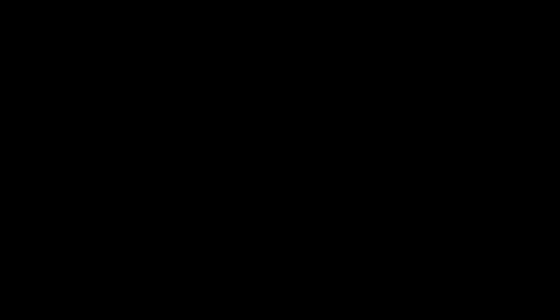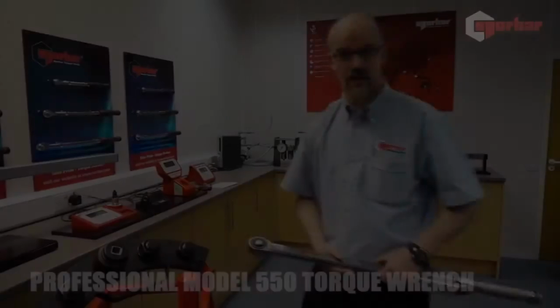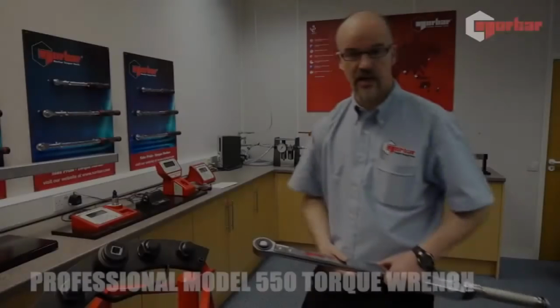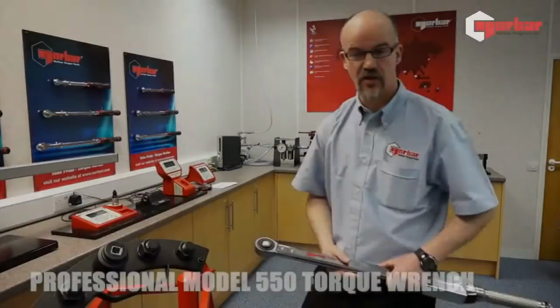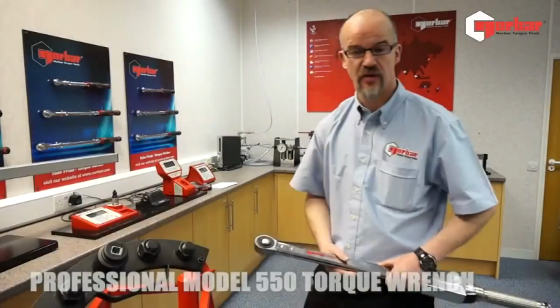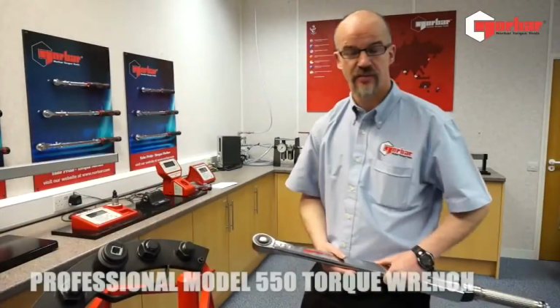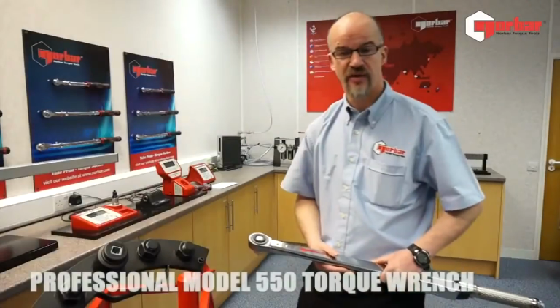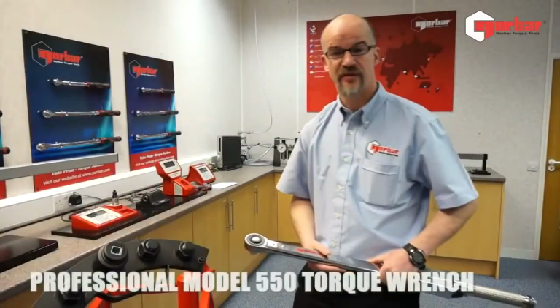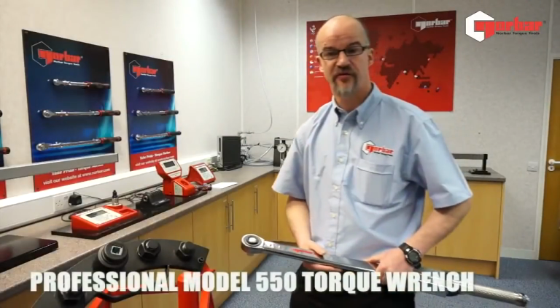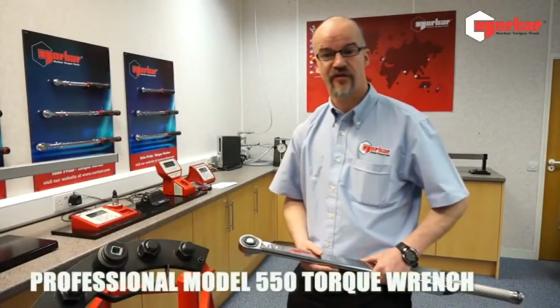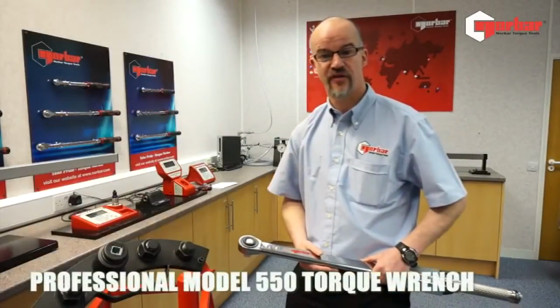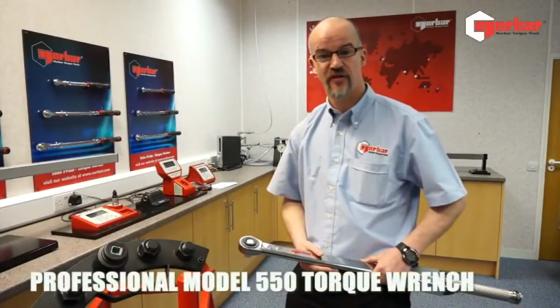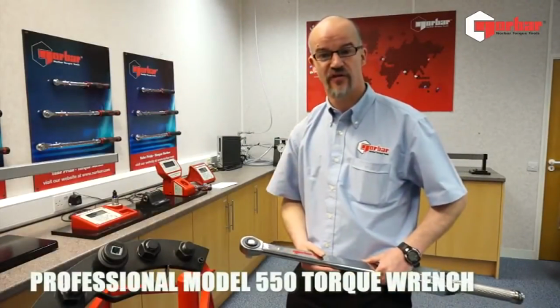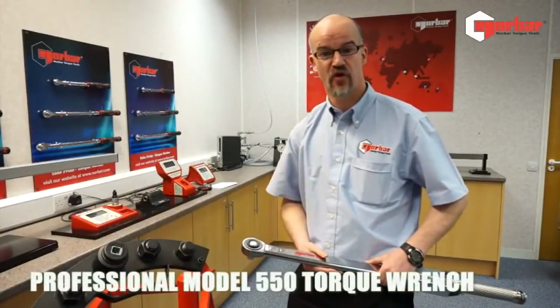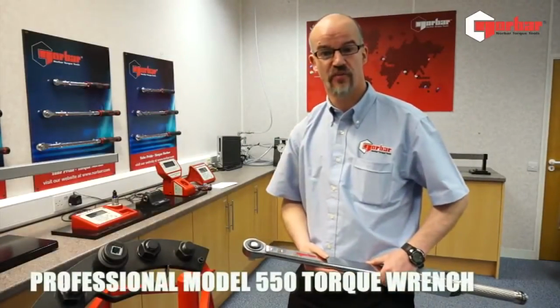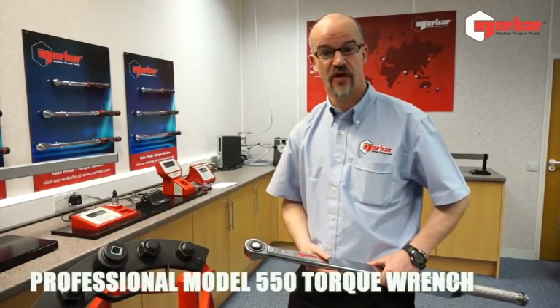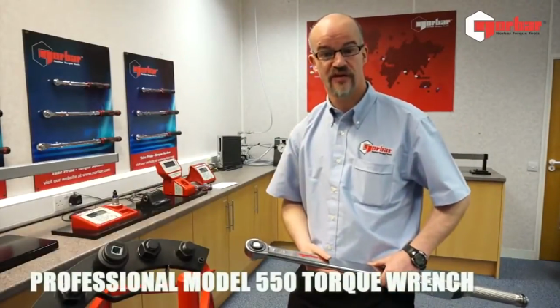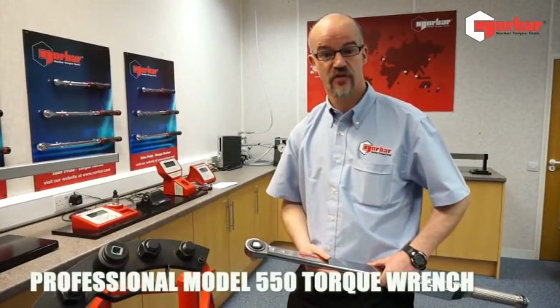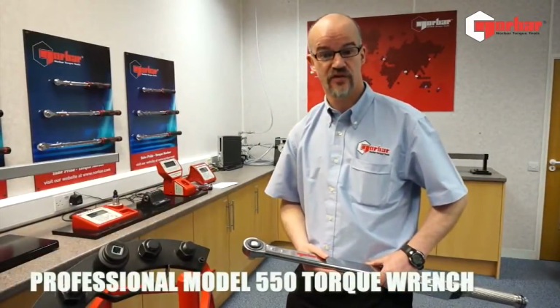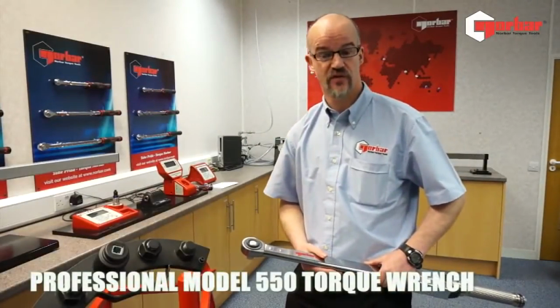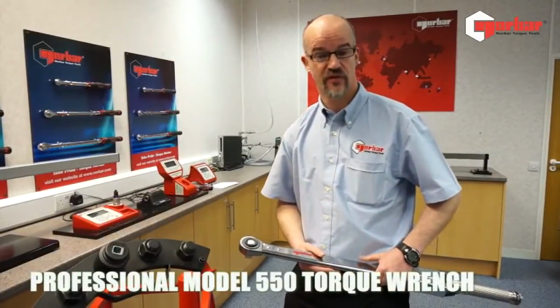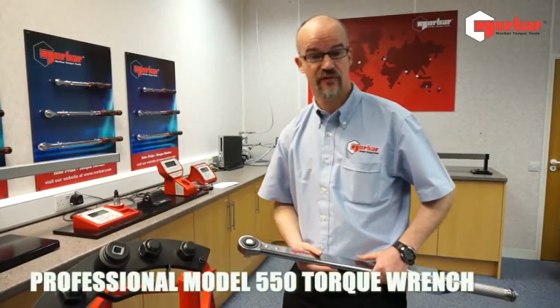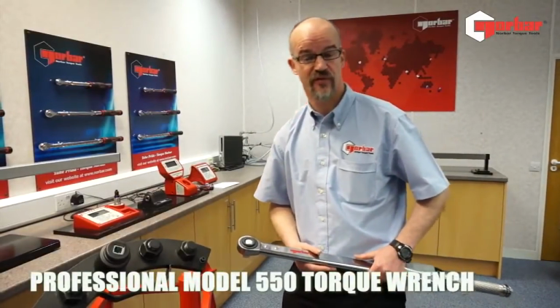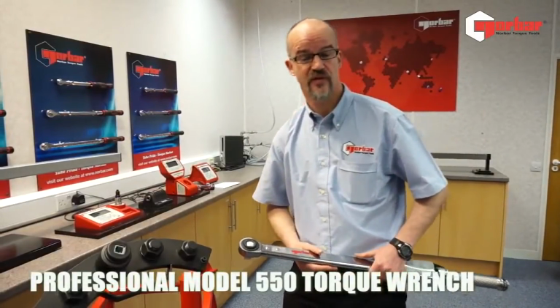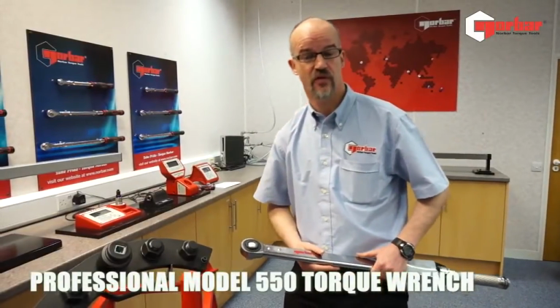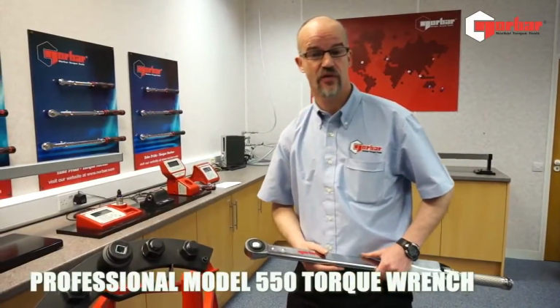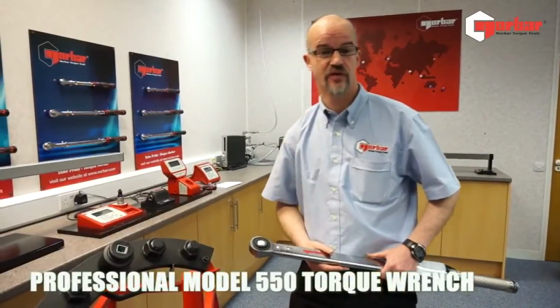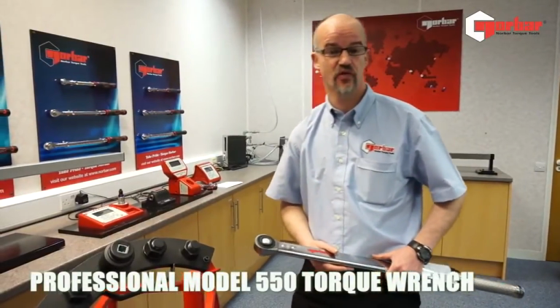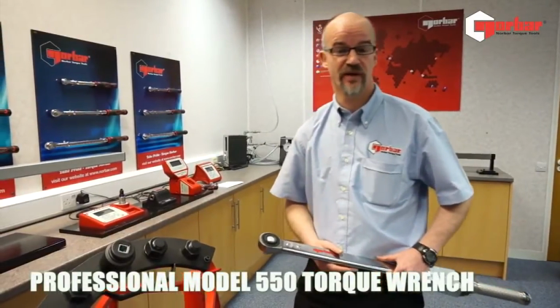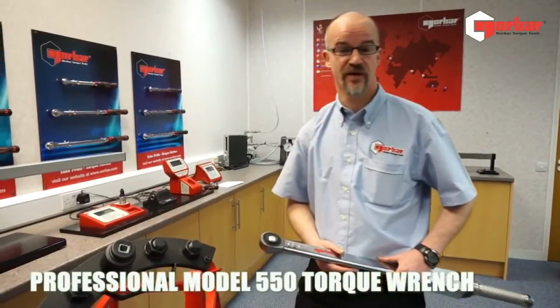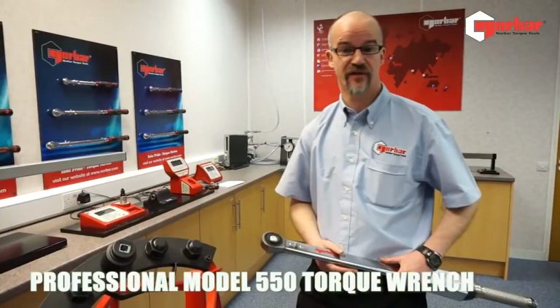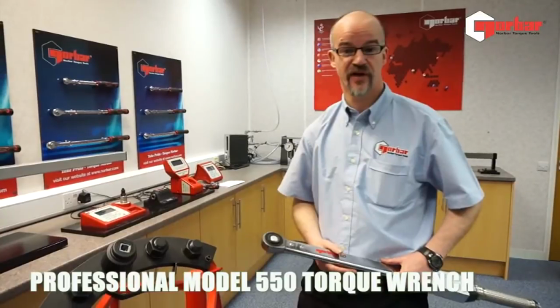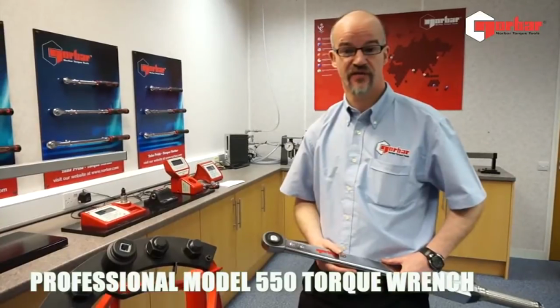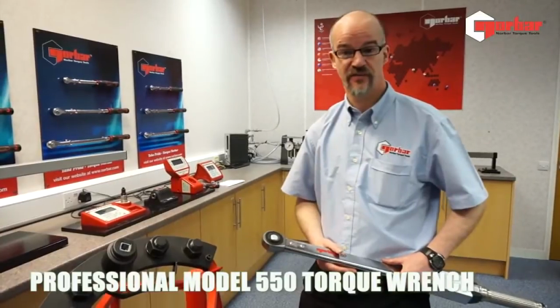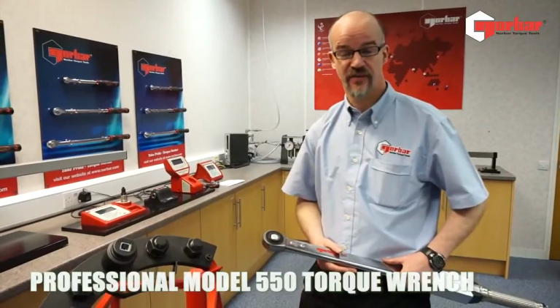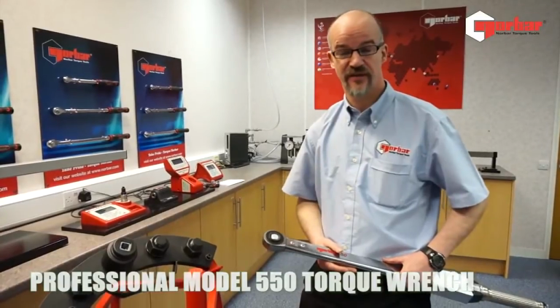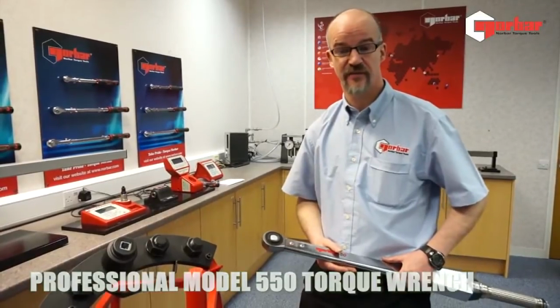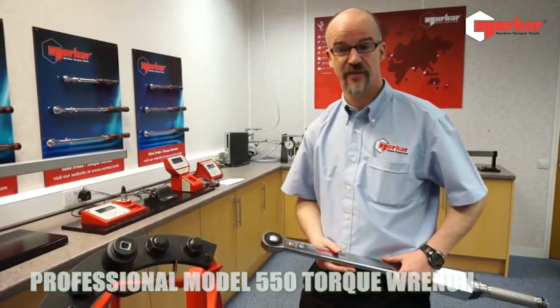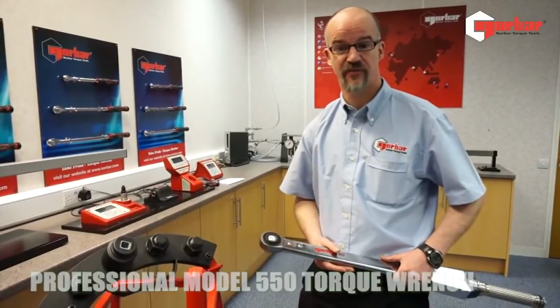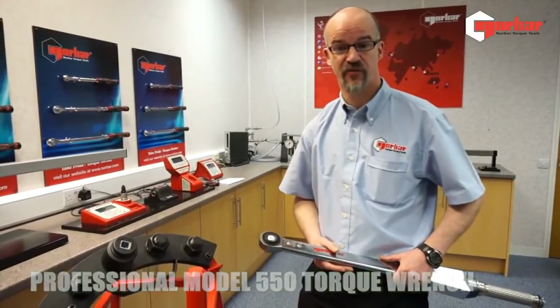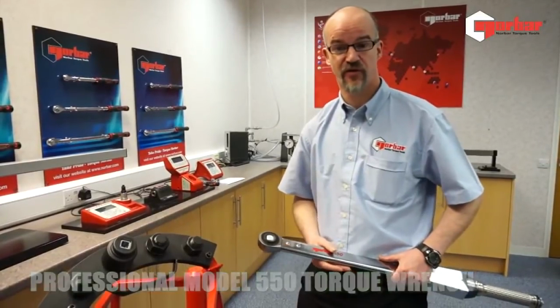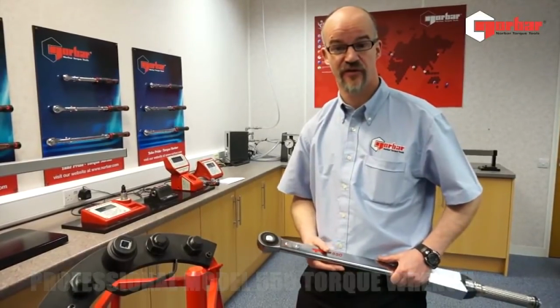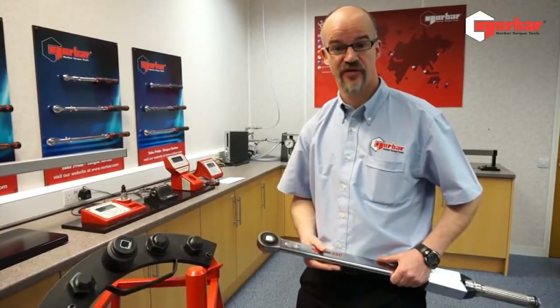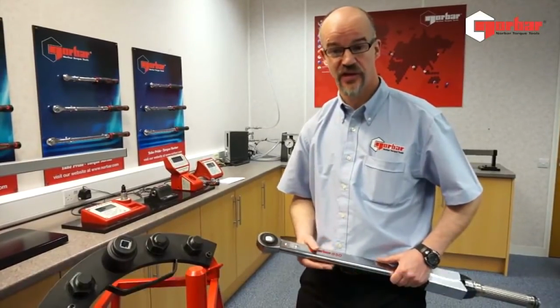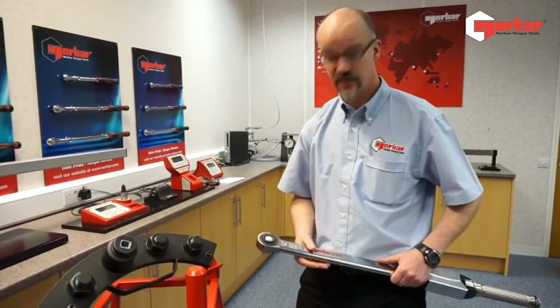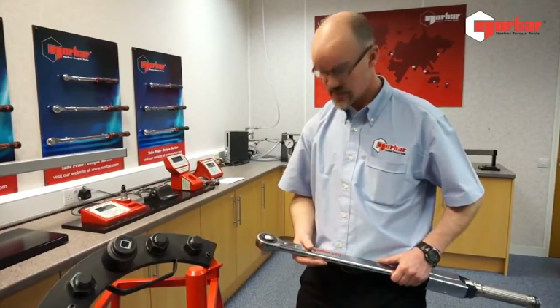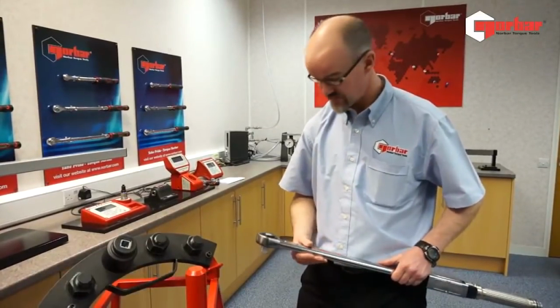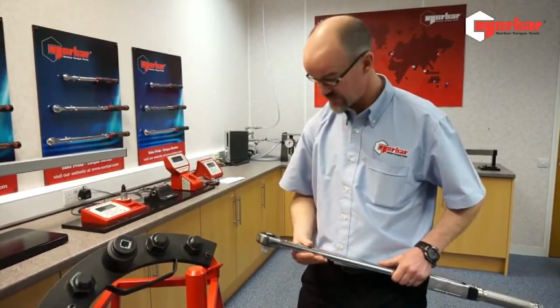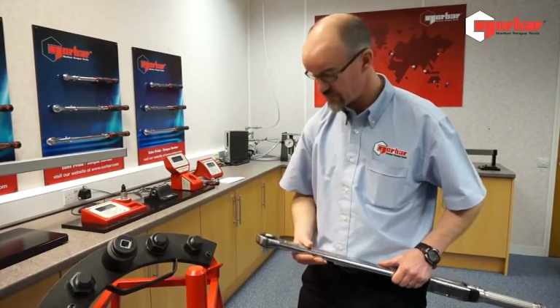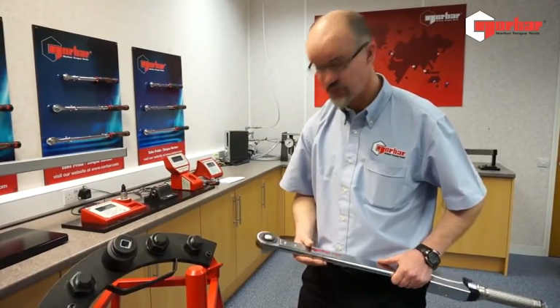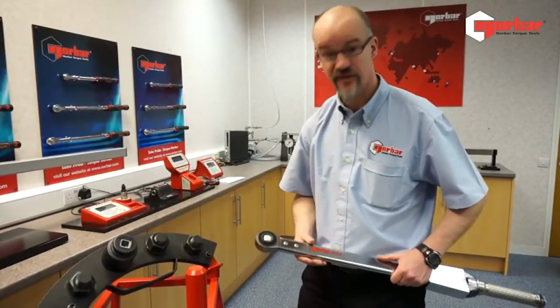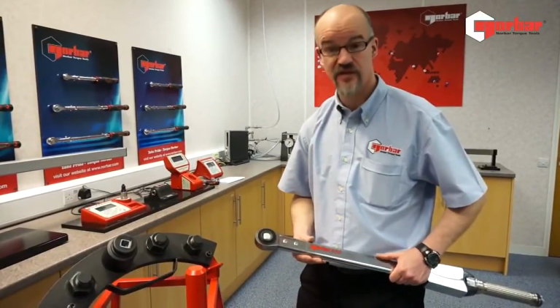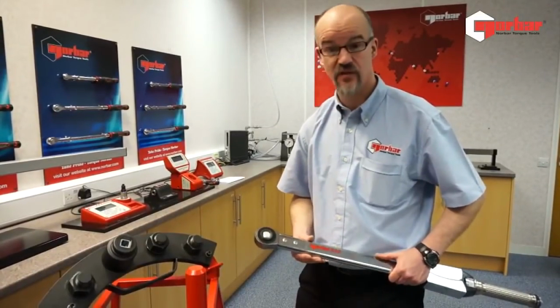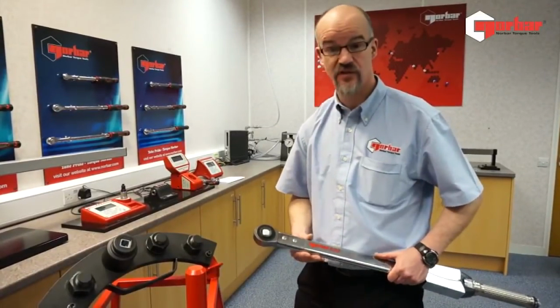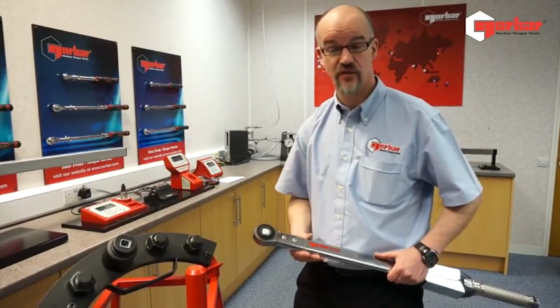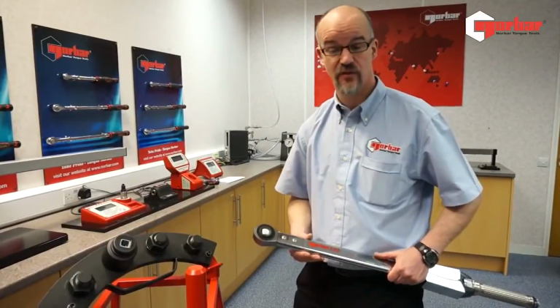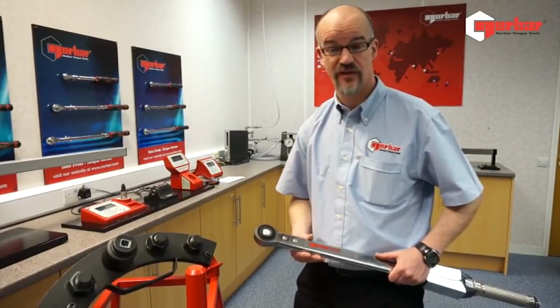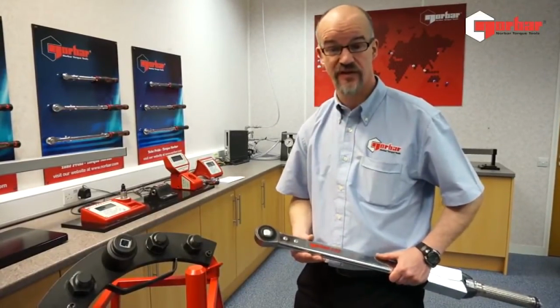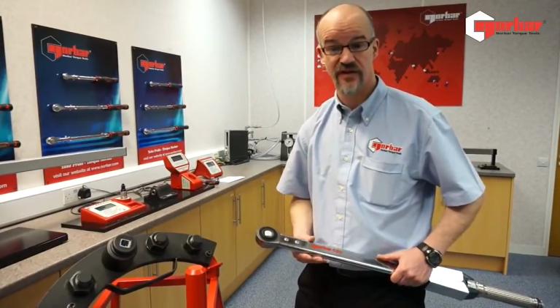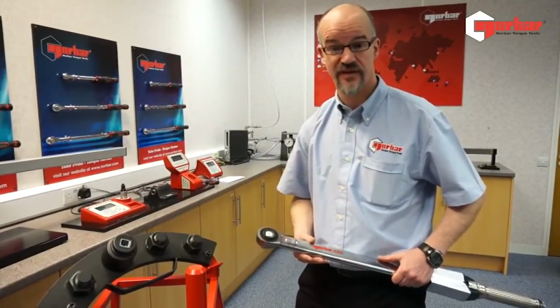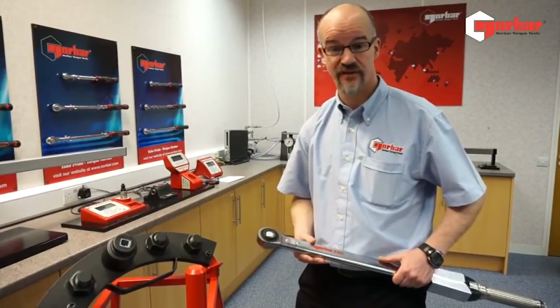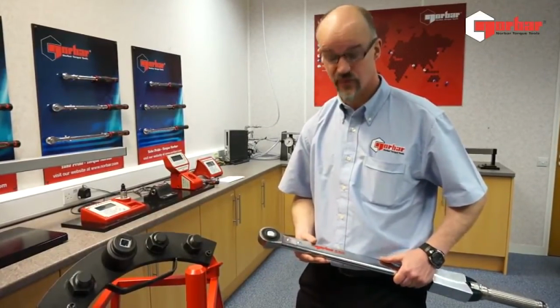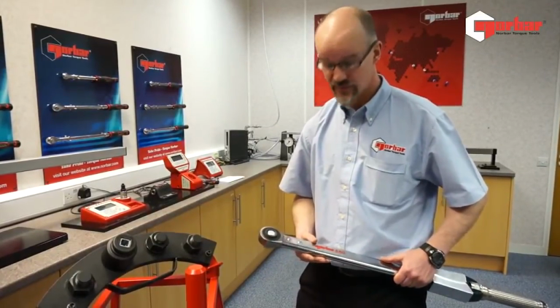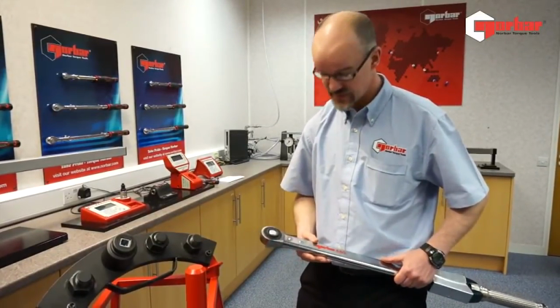Hello, my name is Chris Young from Norbar Torque Tools. We're a torque tool manufacturer based in Banbury, Oxfordshire, and they've been producing torque tools since 1942.